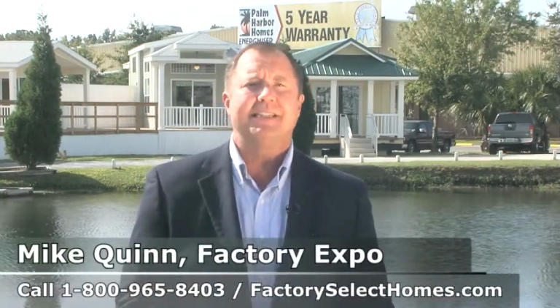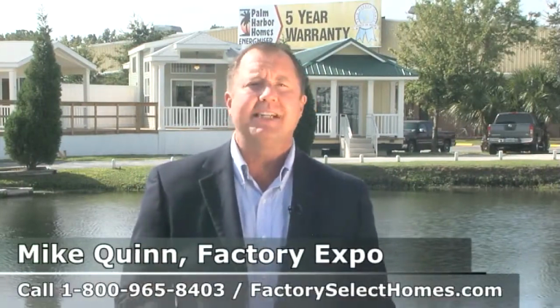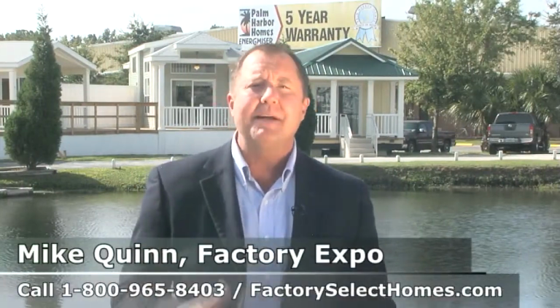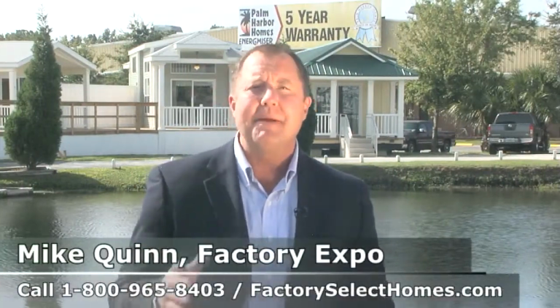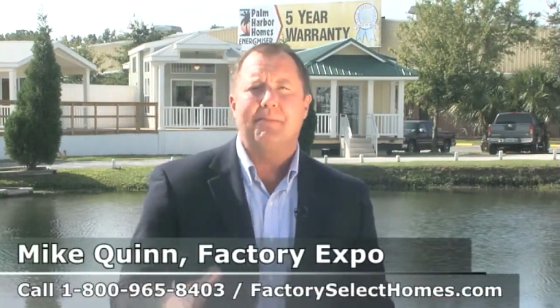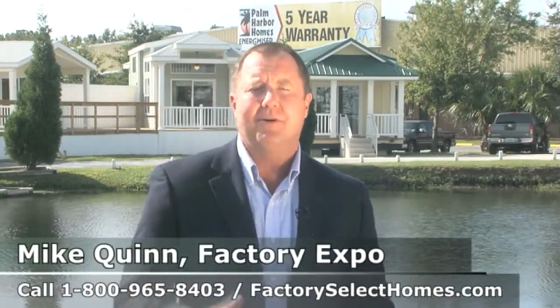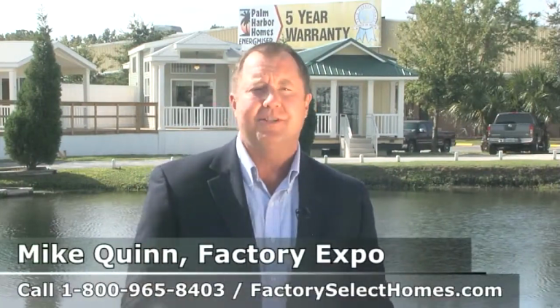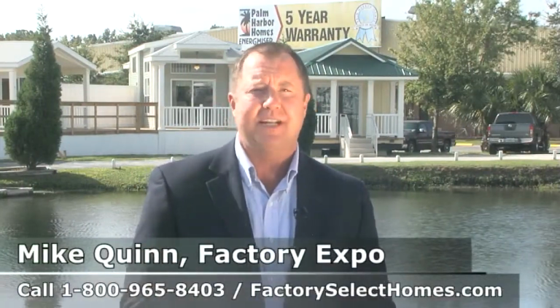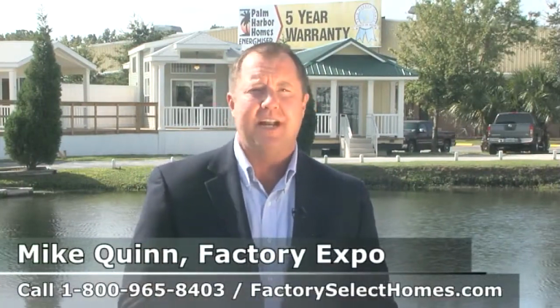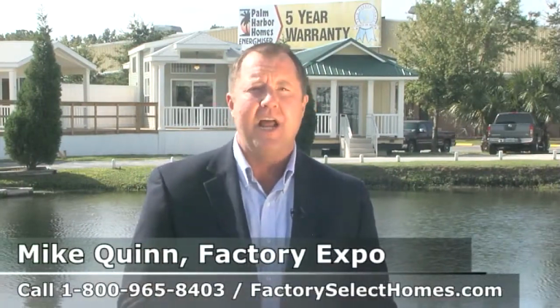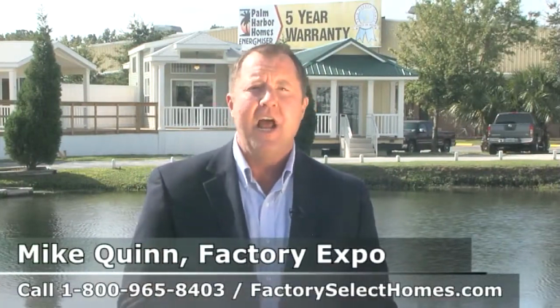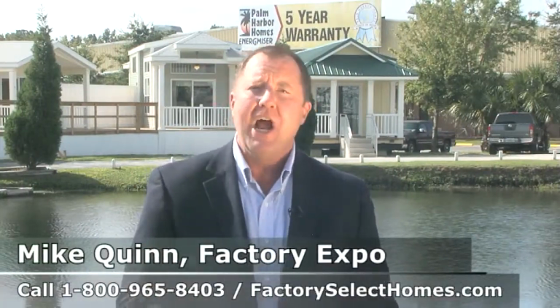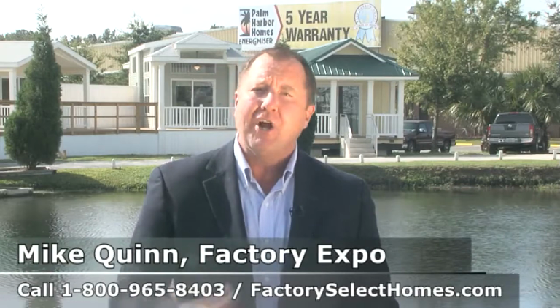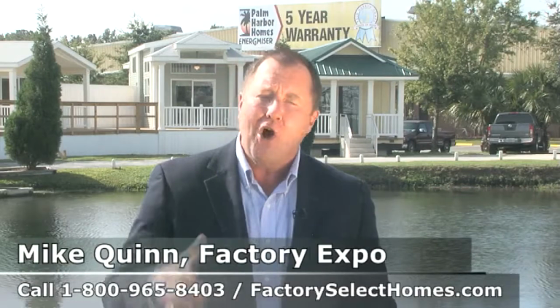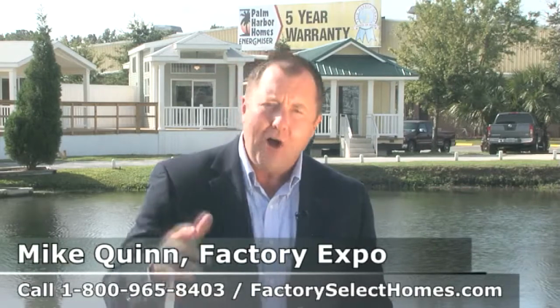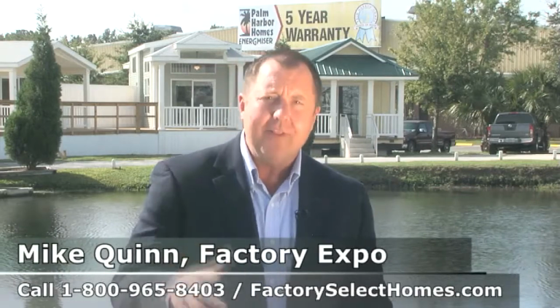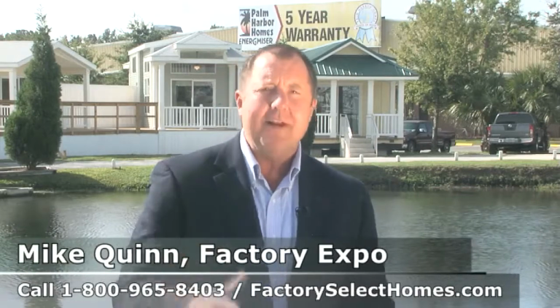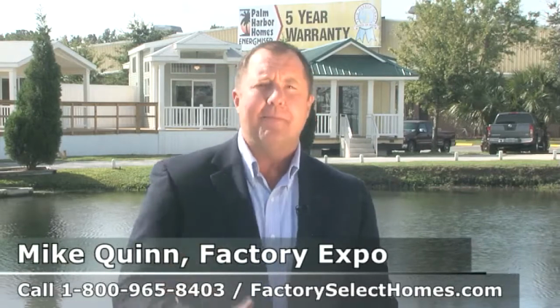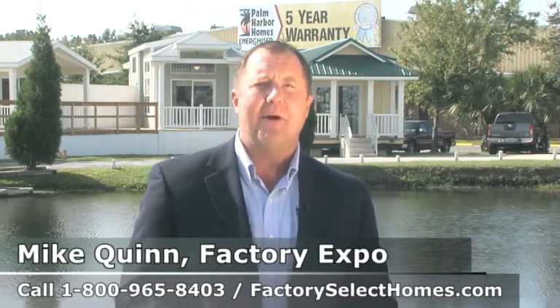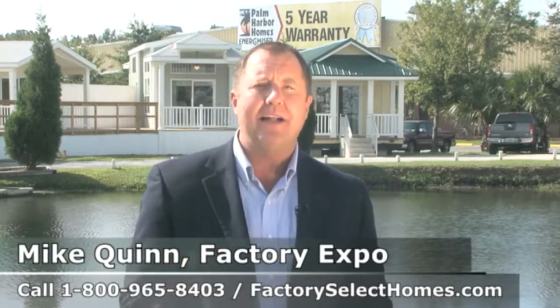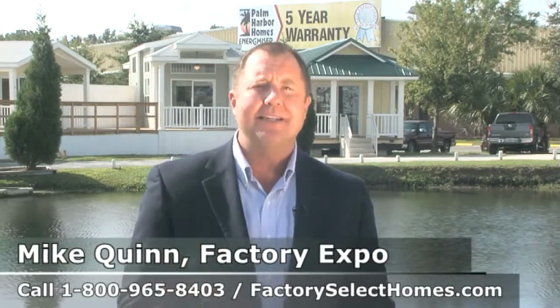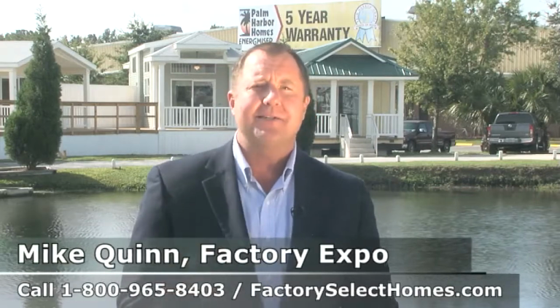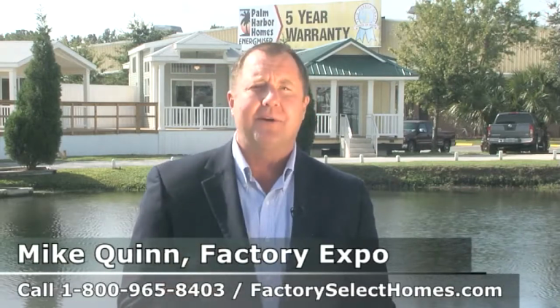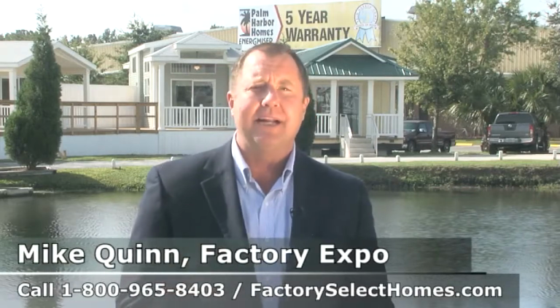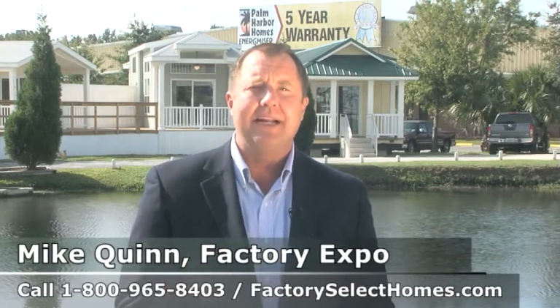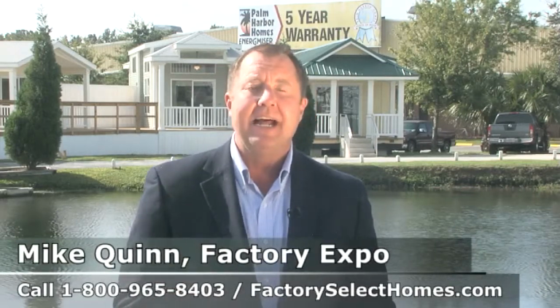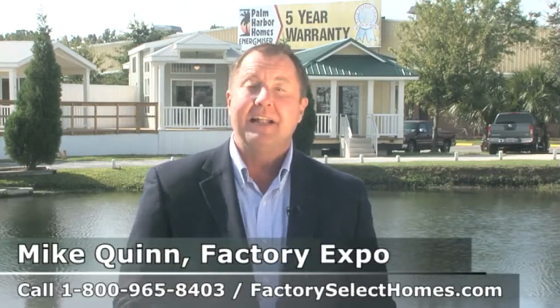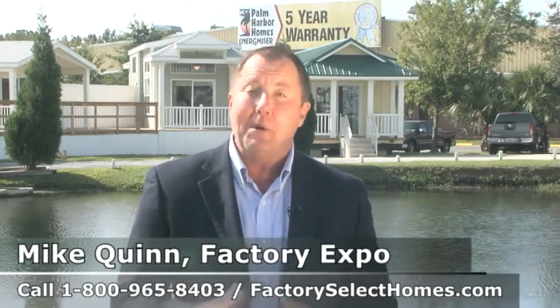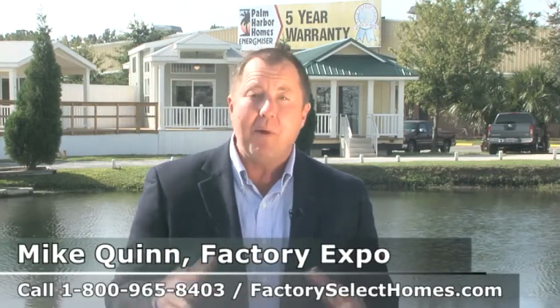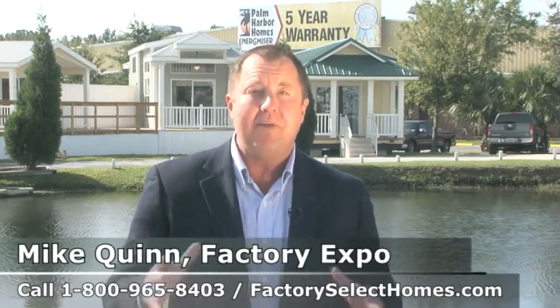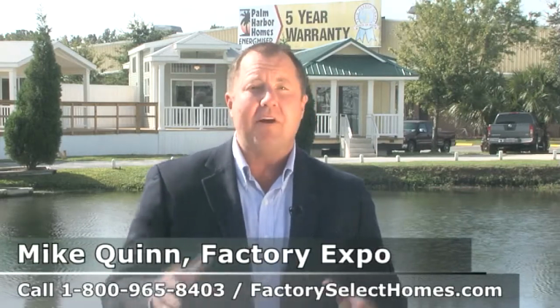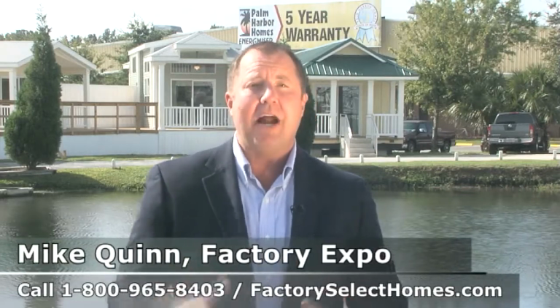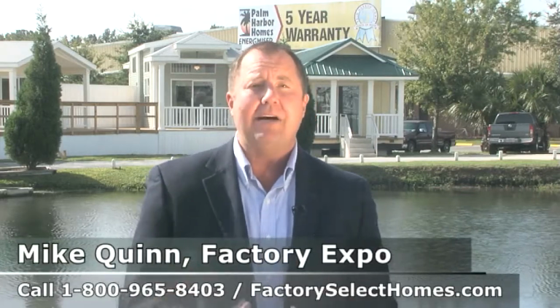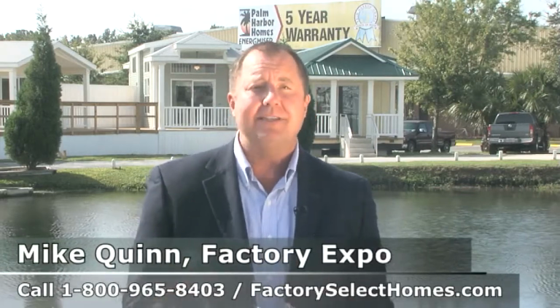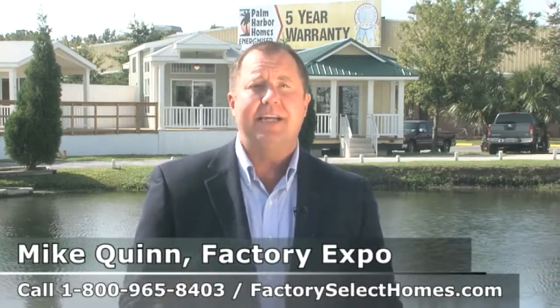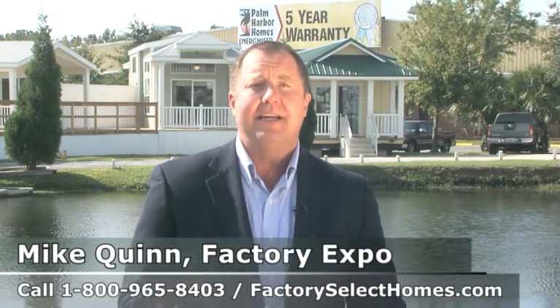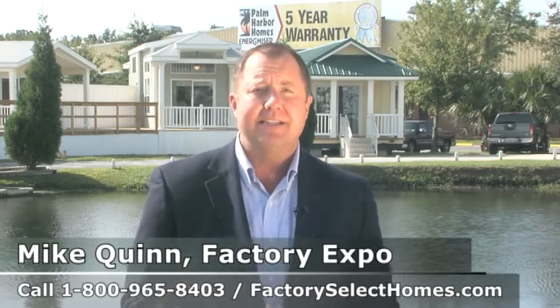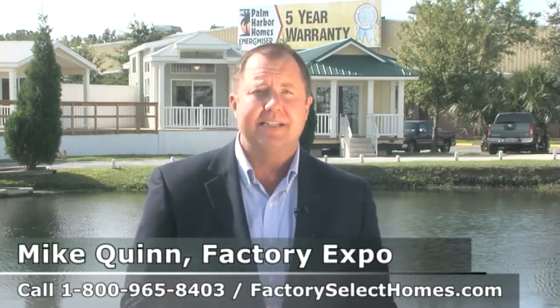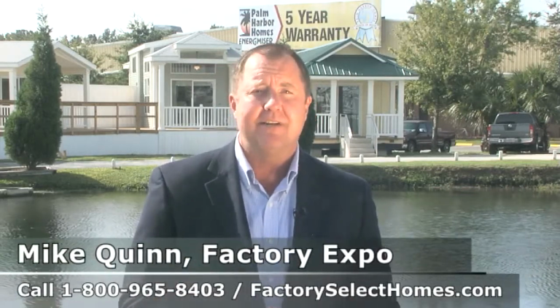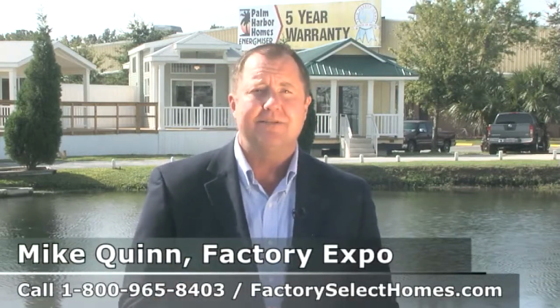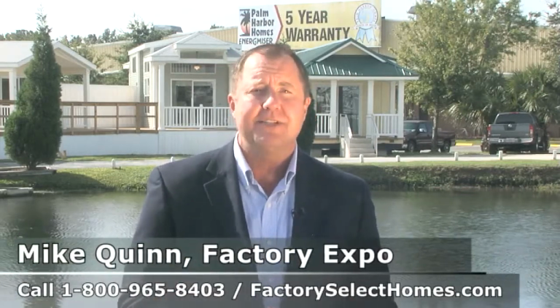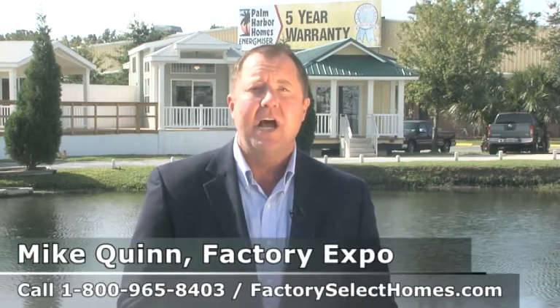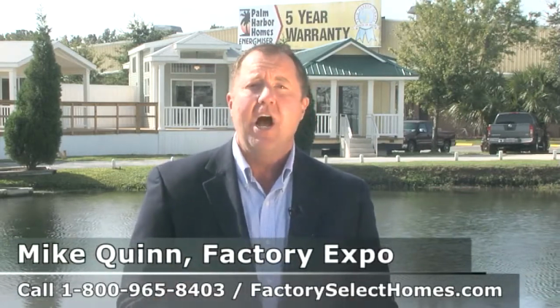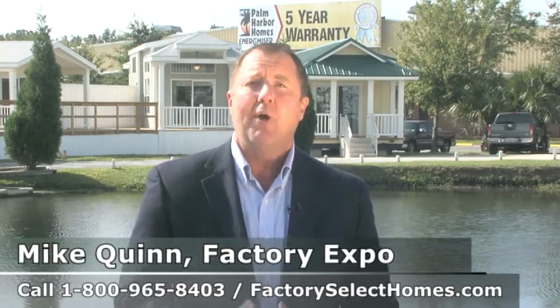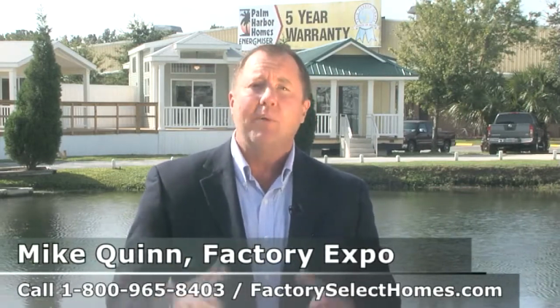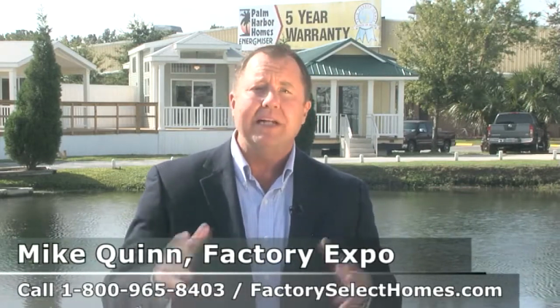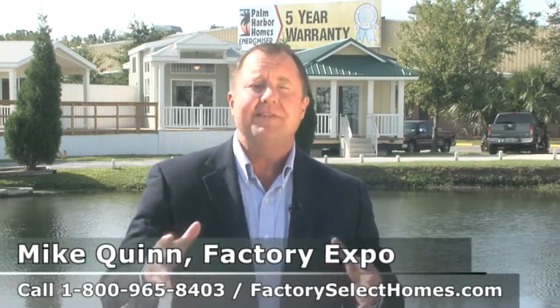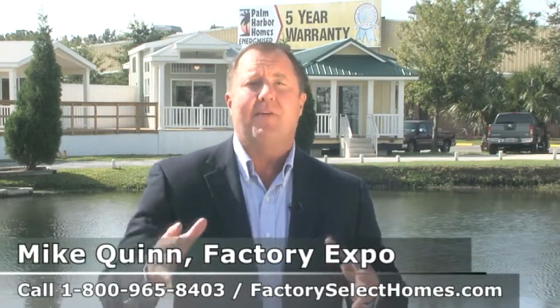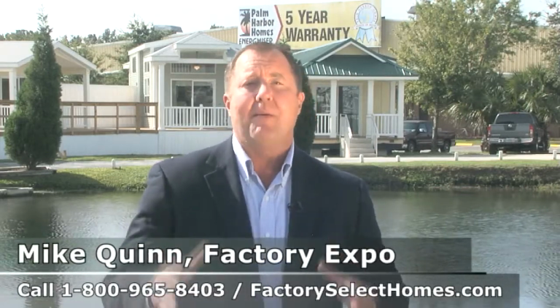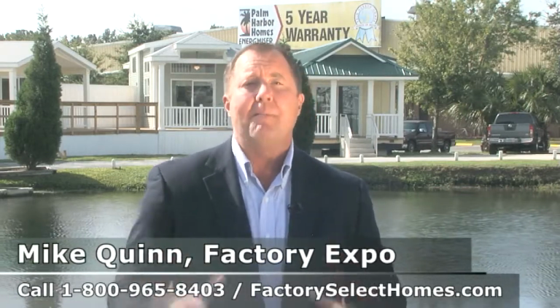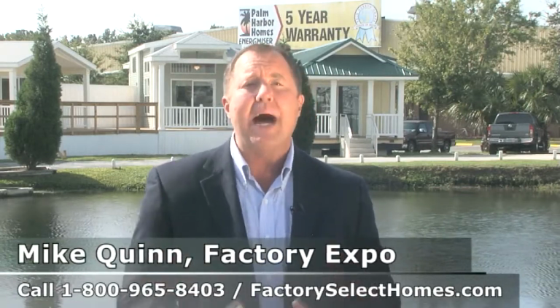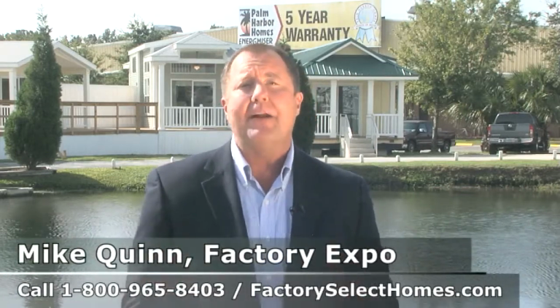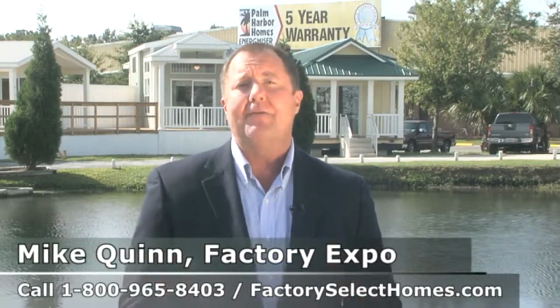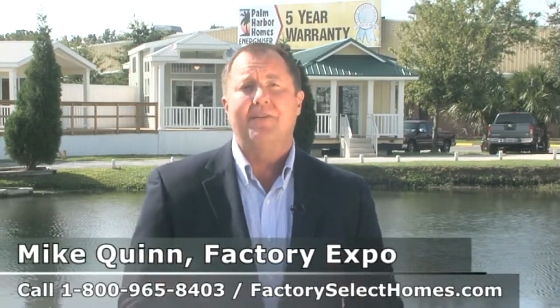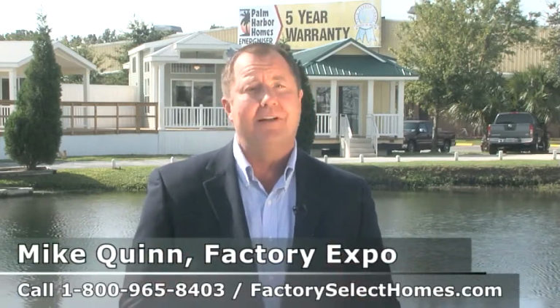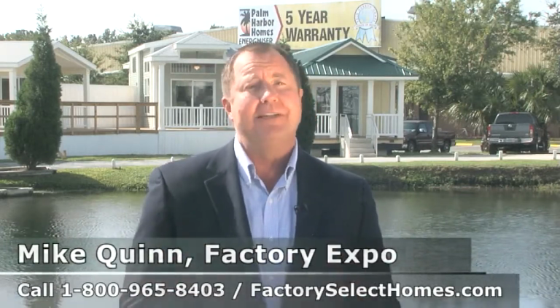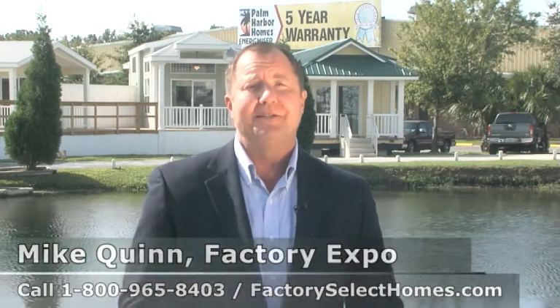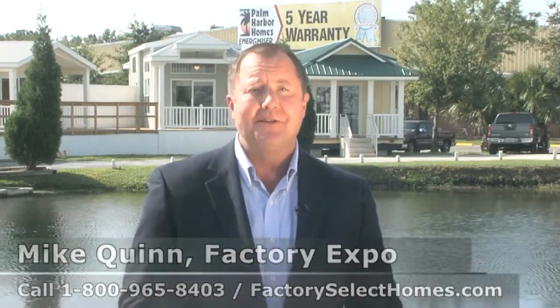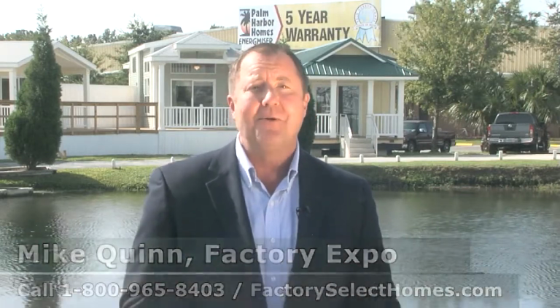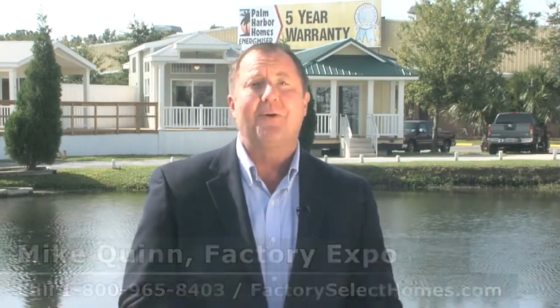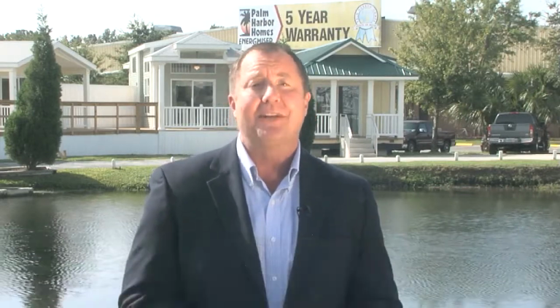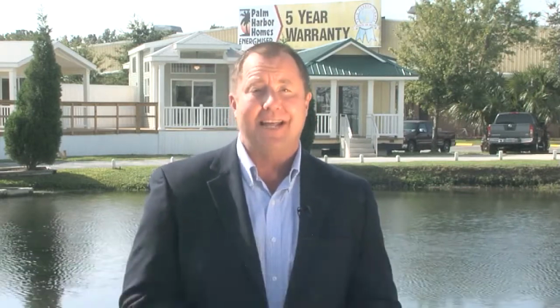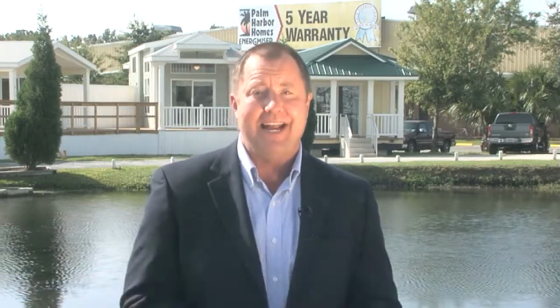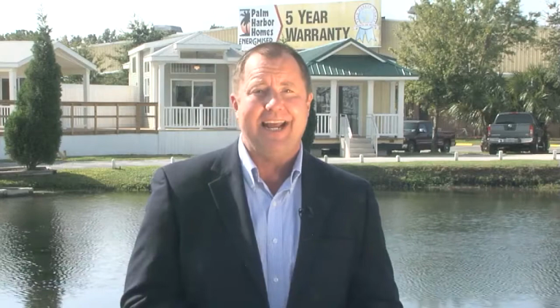They're even more beautiful when you can come and see them in person. Call the number on the screen and let one of our housing consultants arrange for a model village tour today.